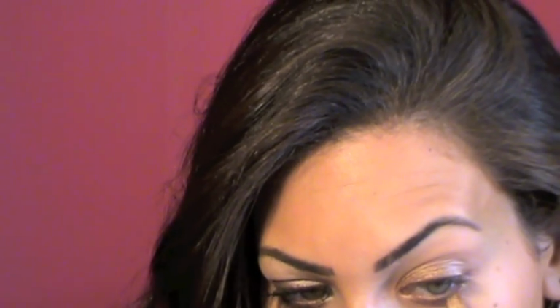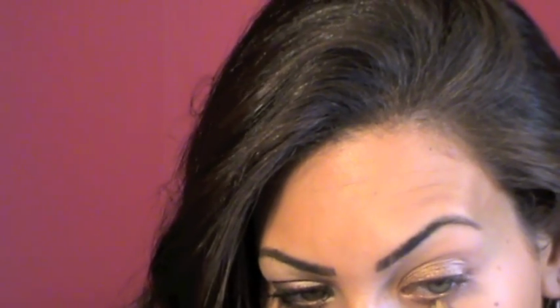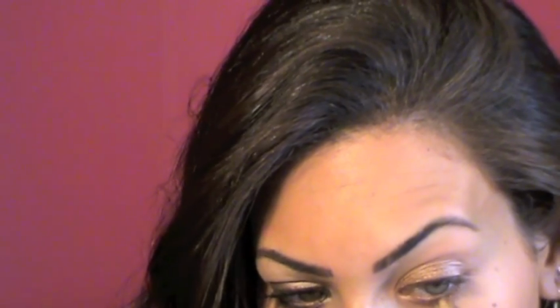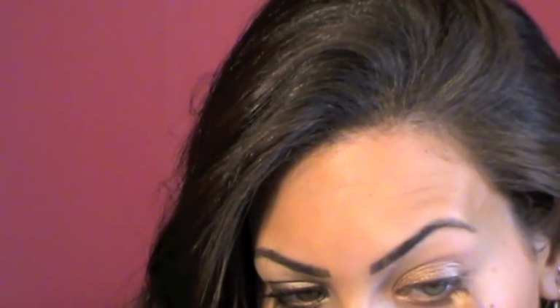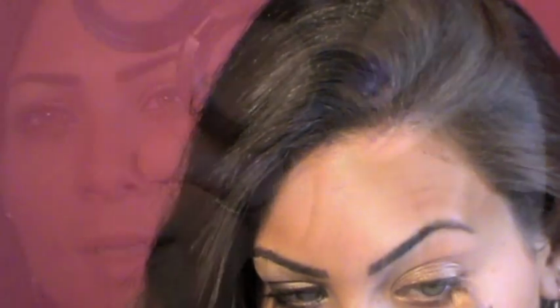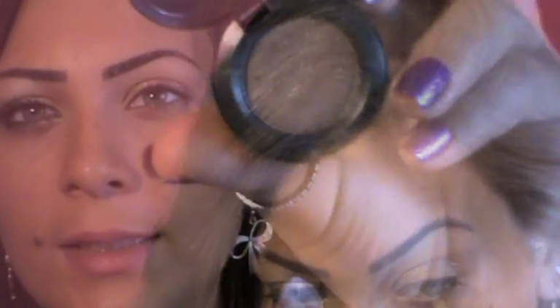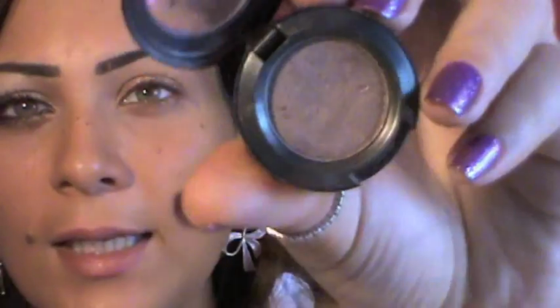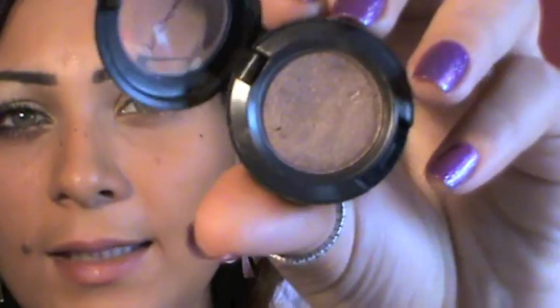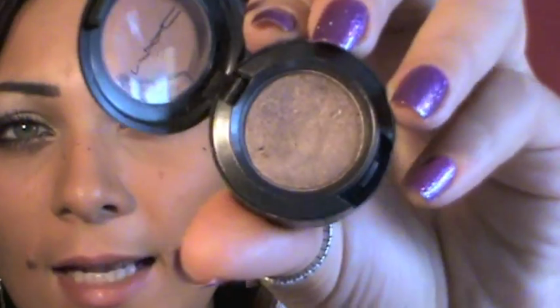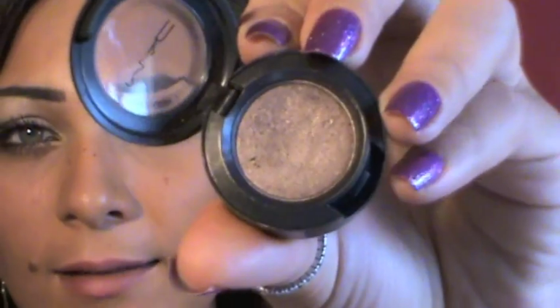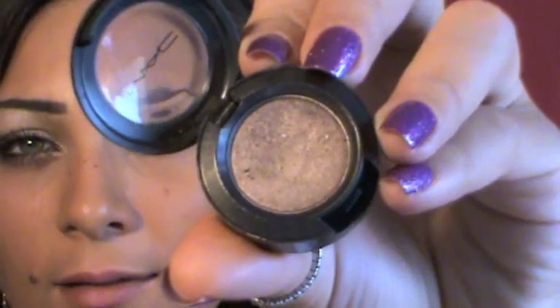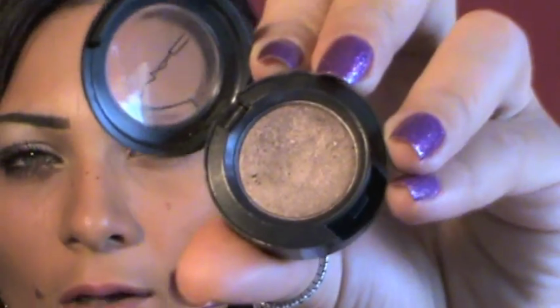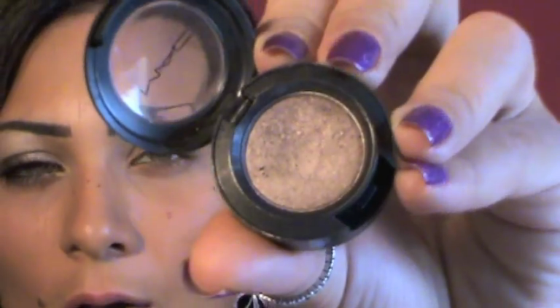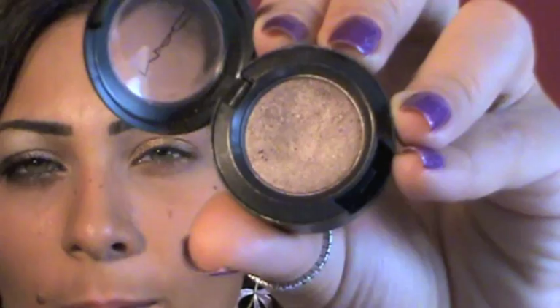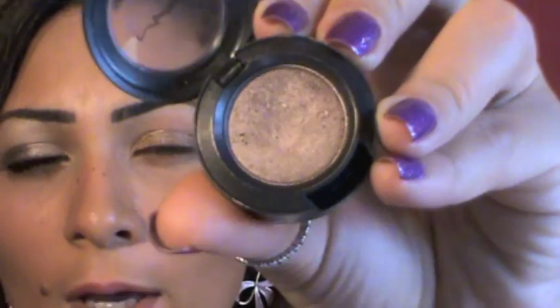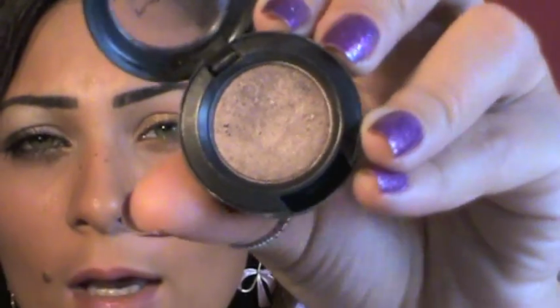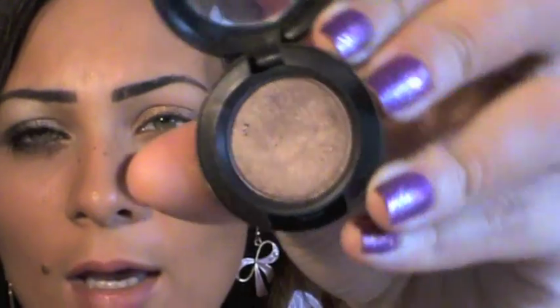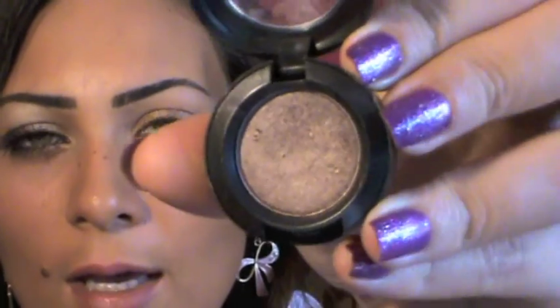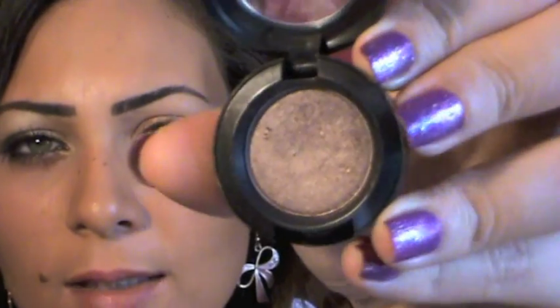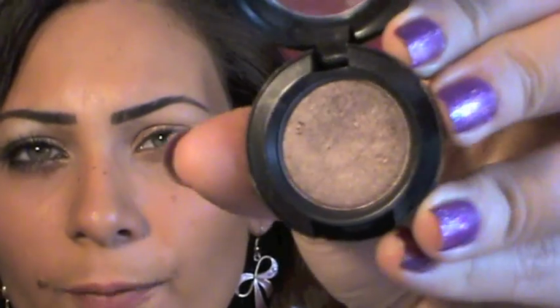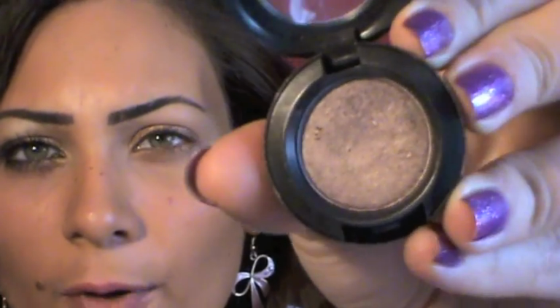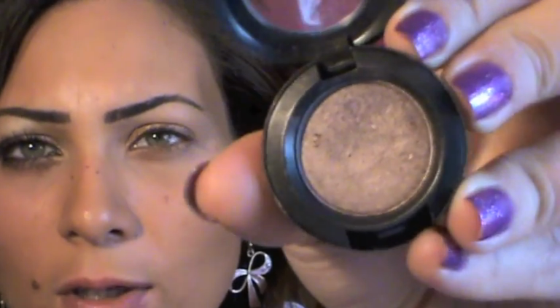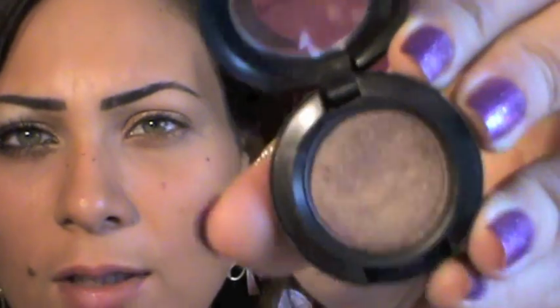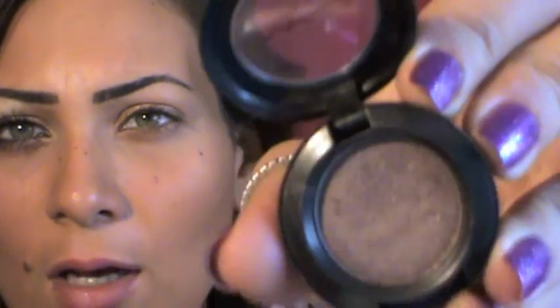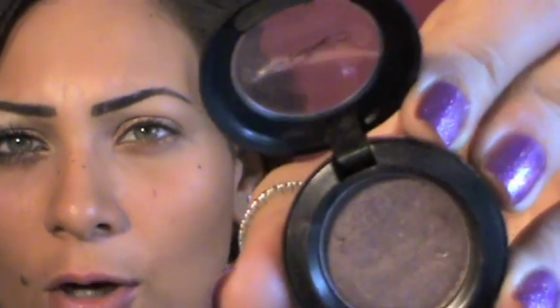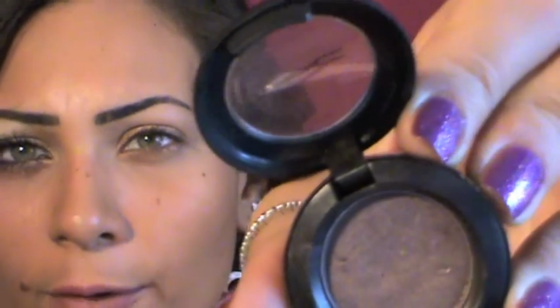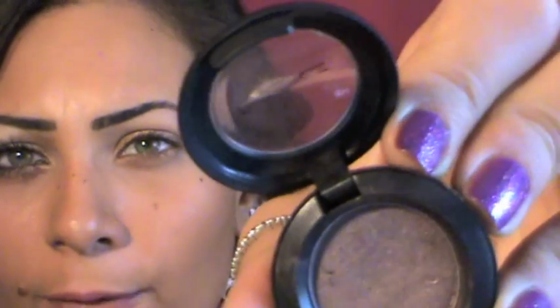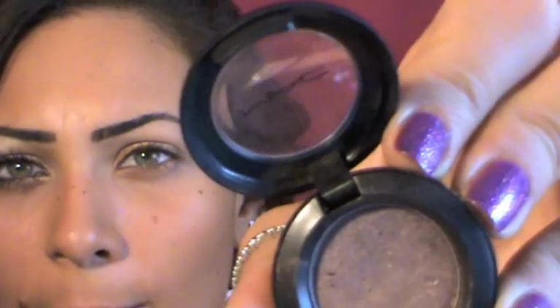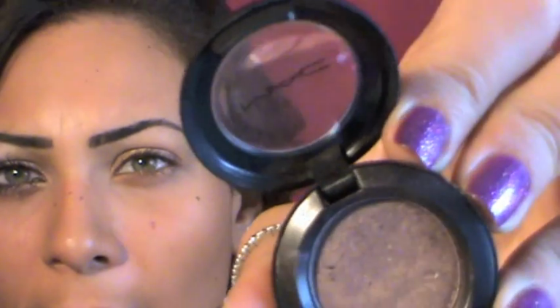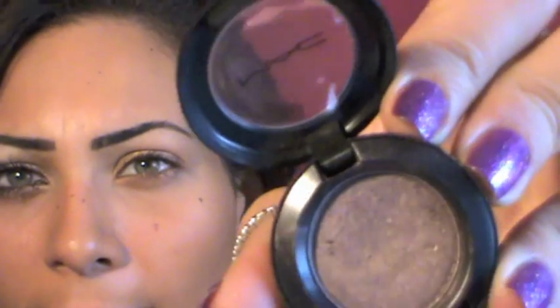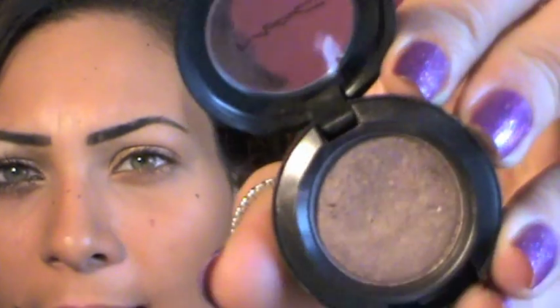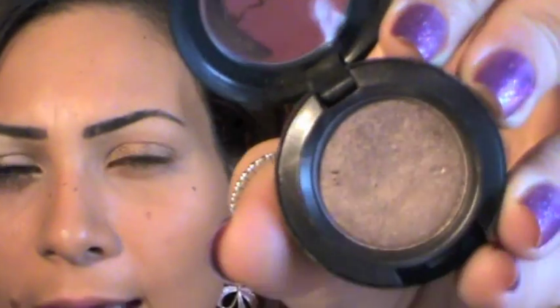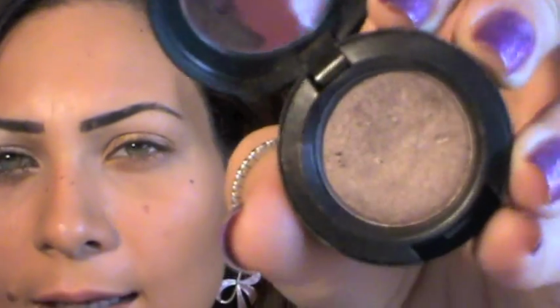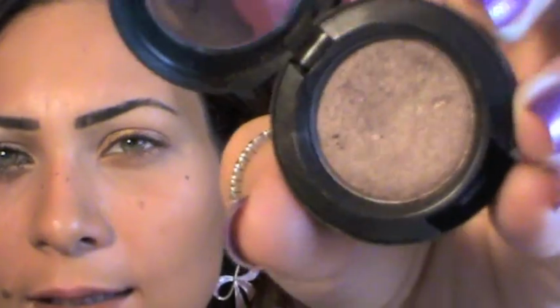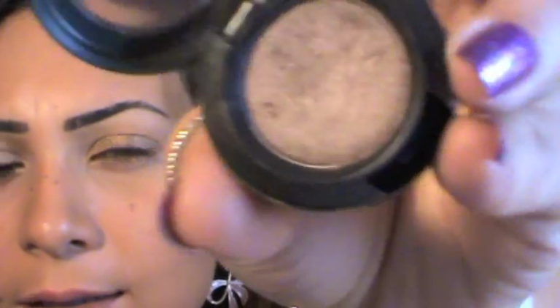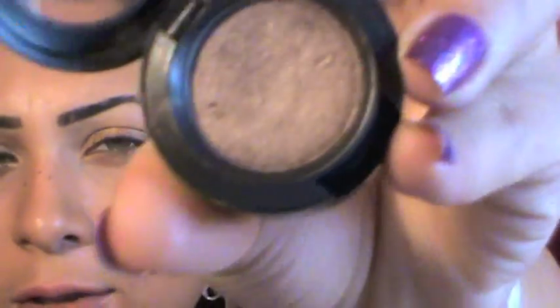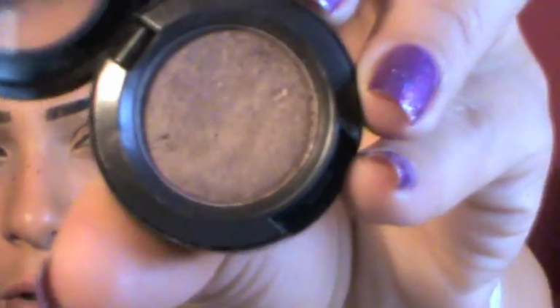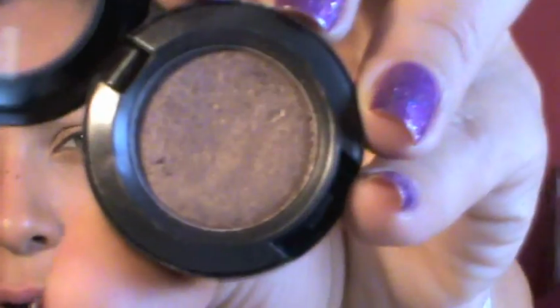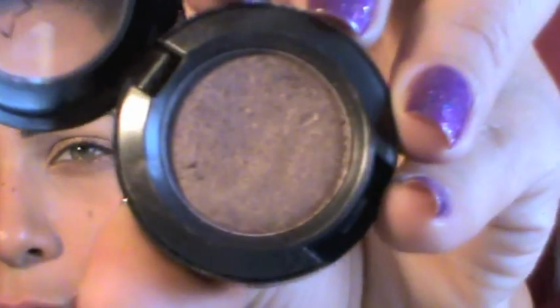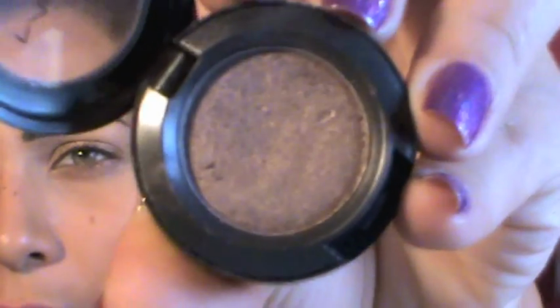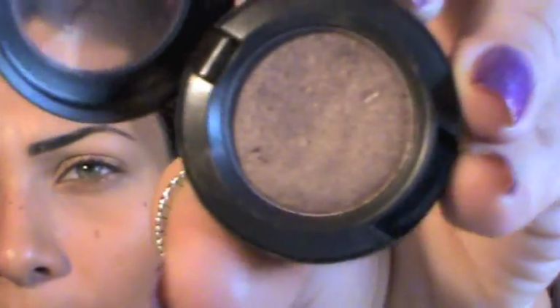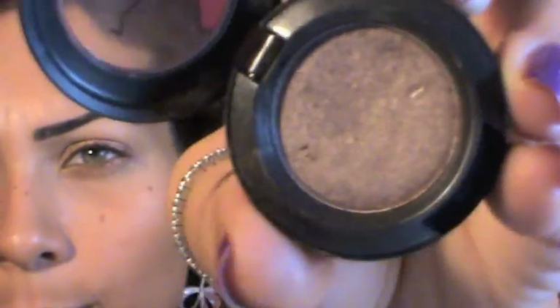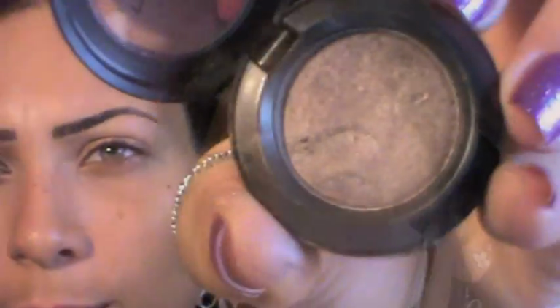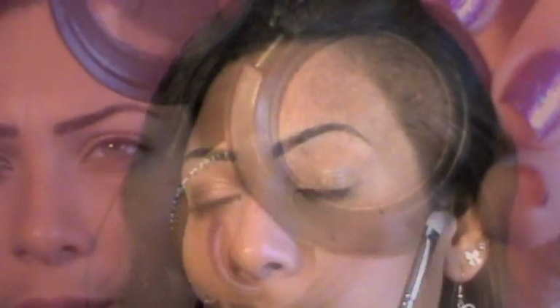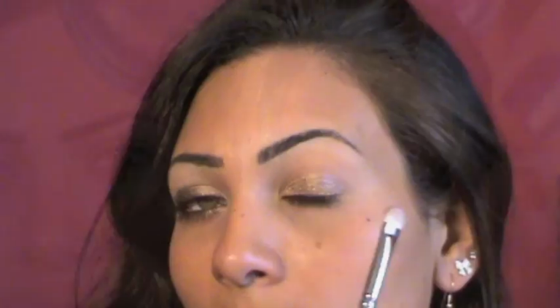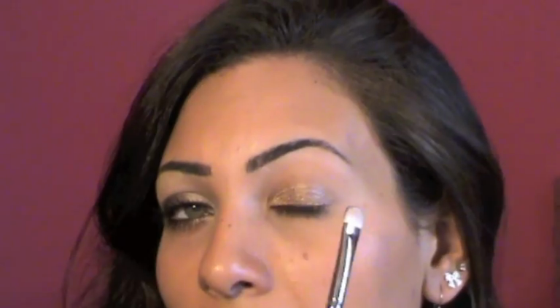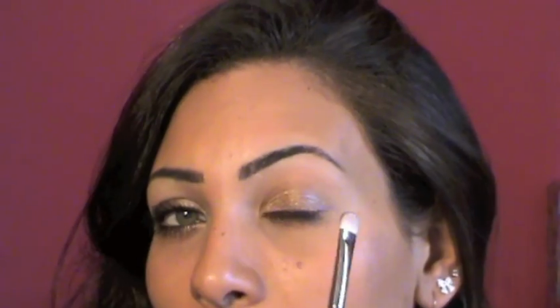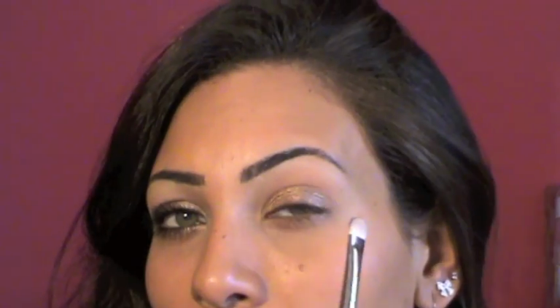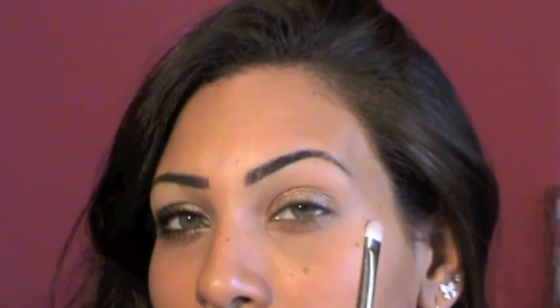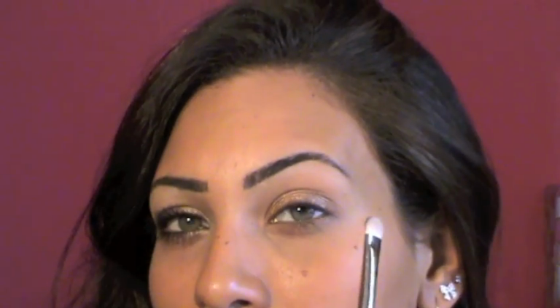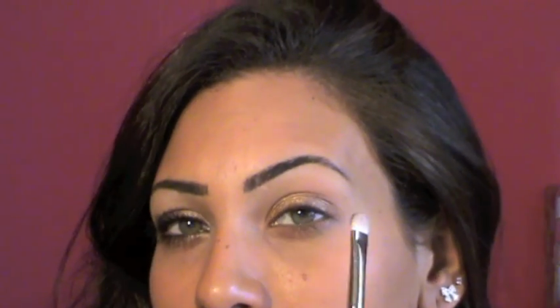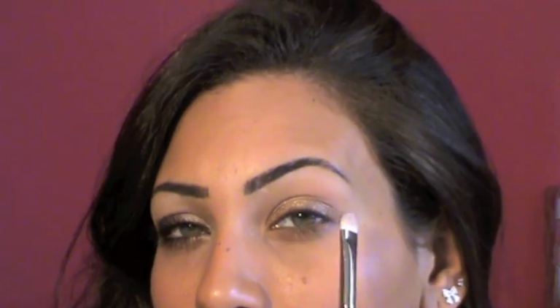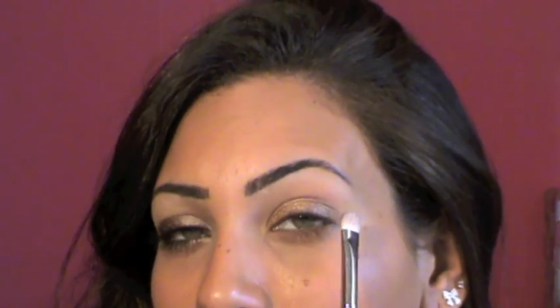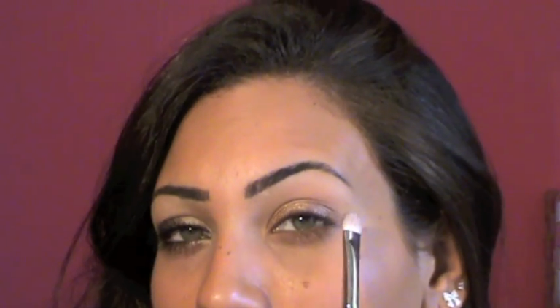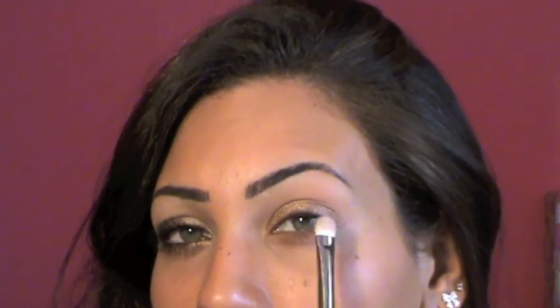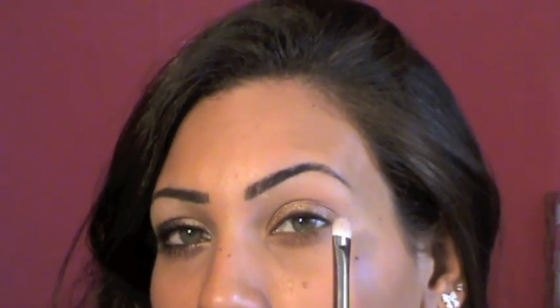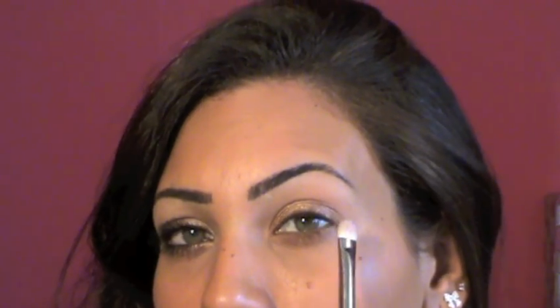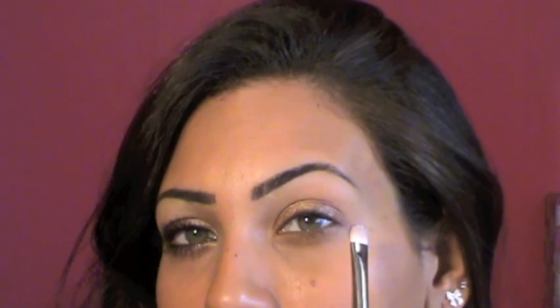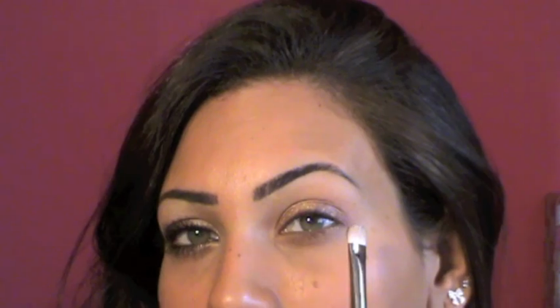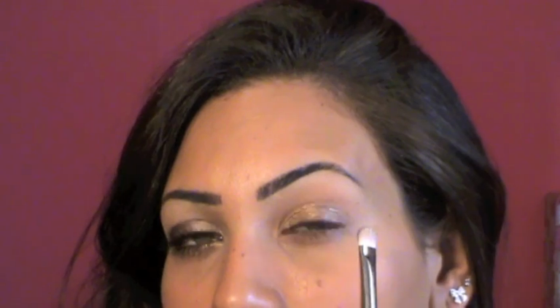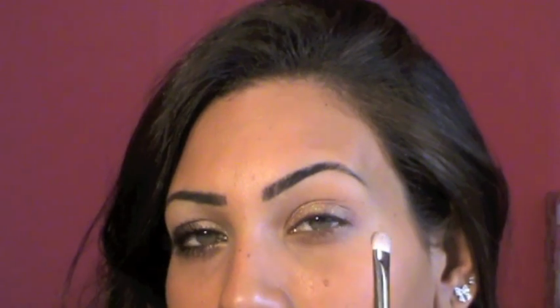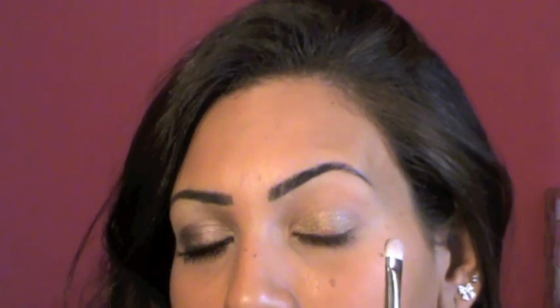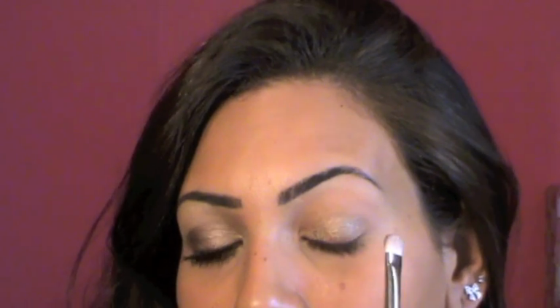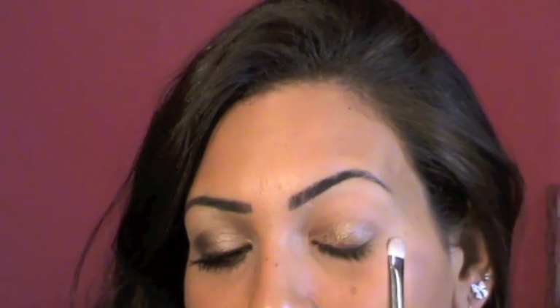I'm gonna take Satin Top — it's a frost color from Mac and it's so pretty. I'm gonna apply this to the outer part of my lid.